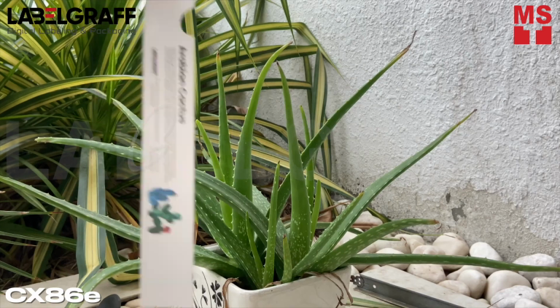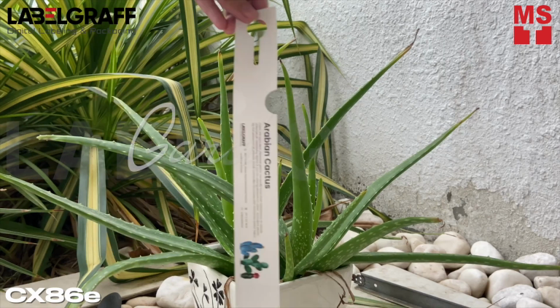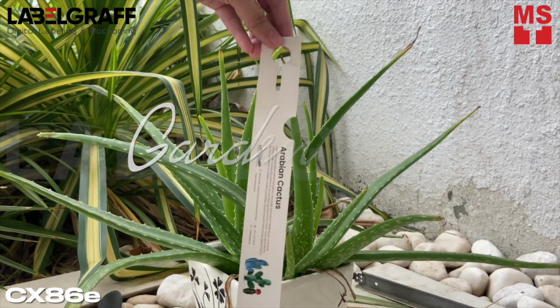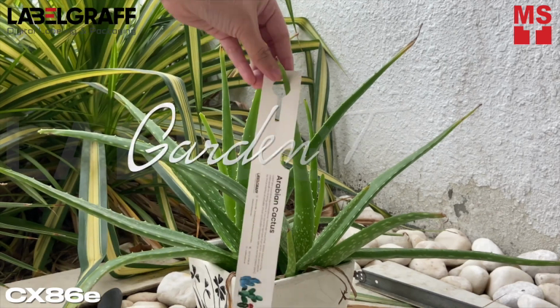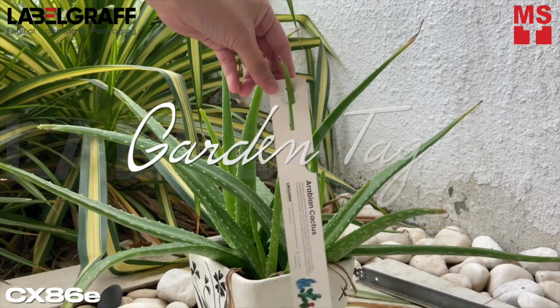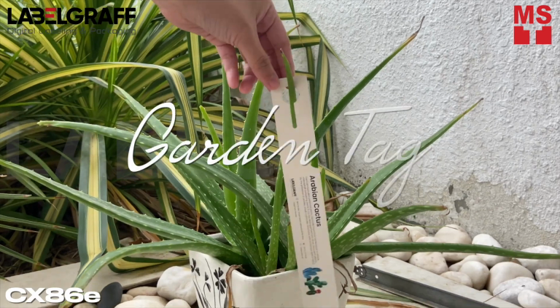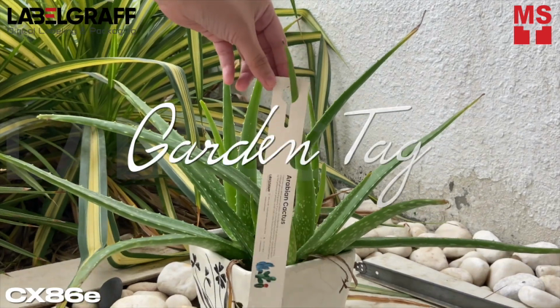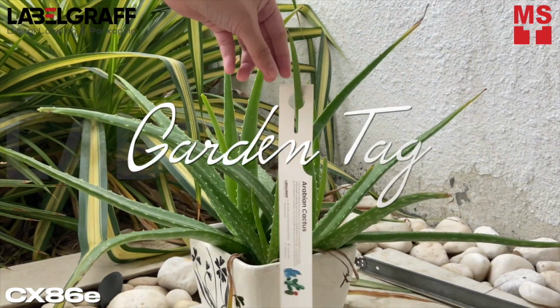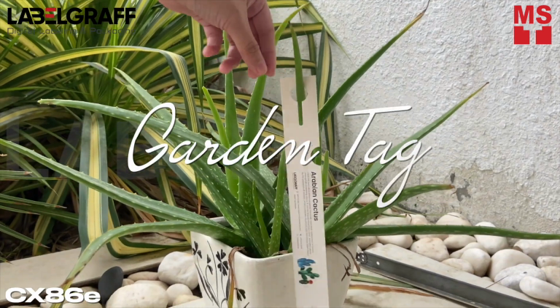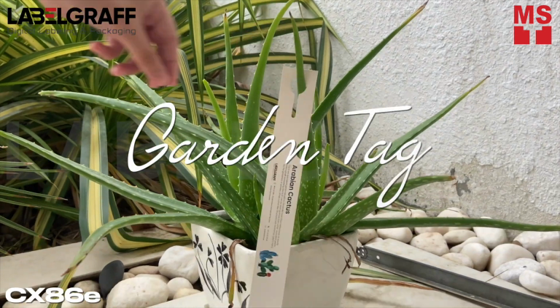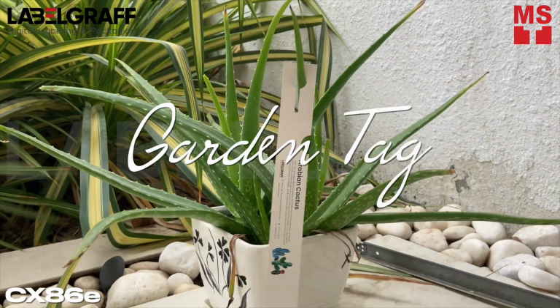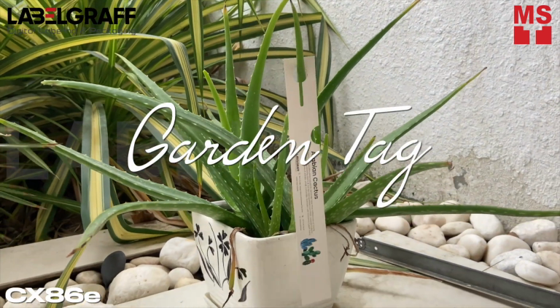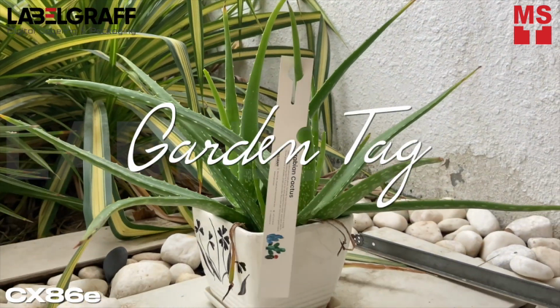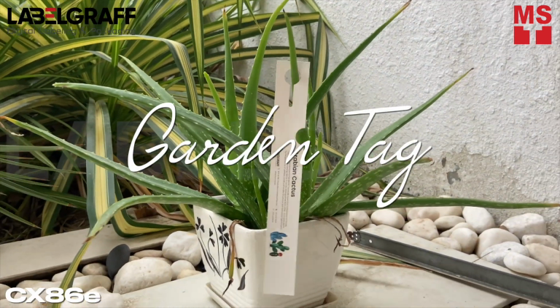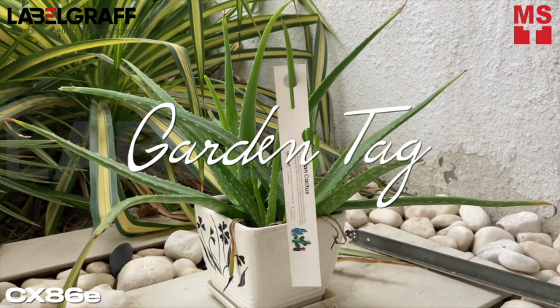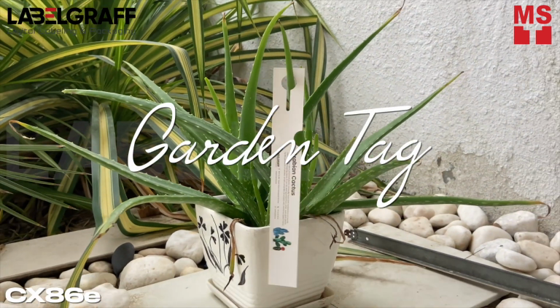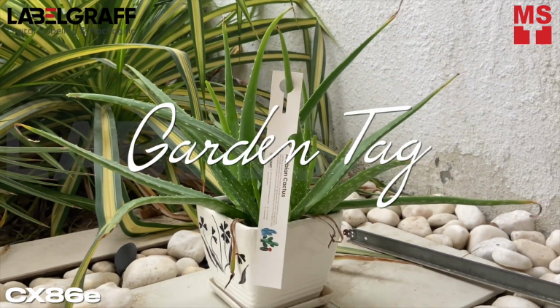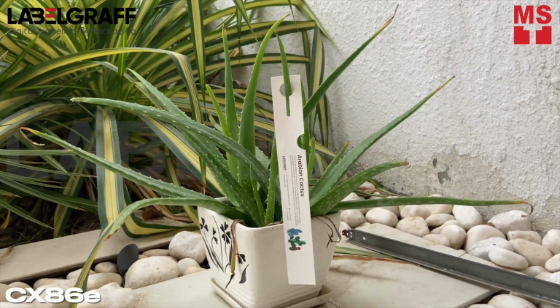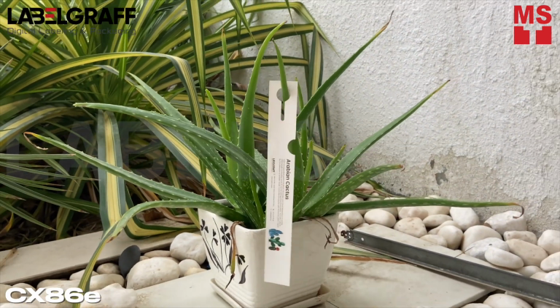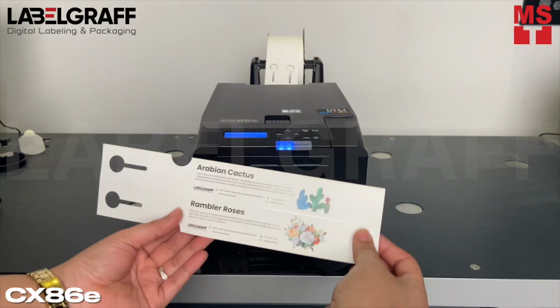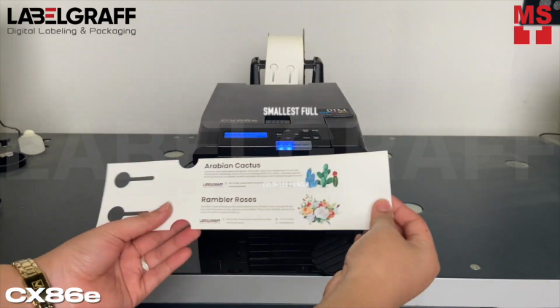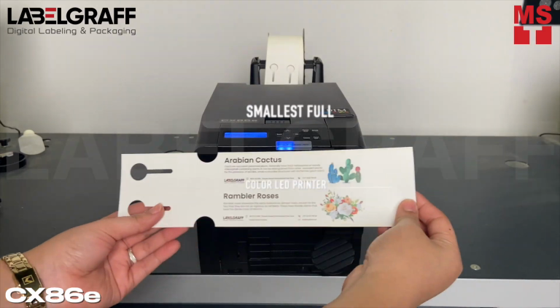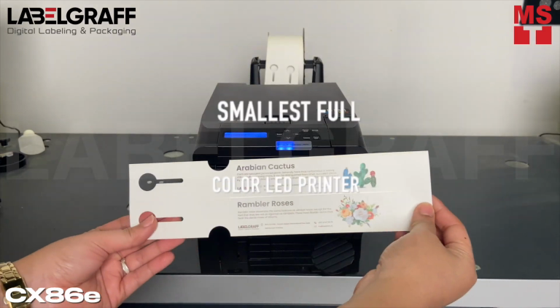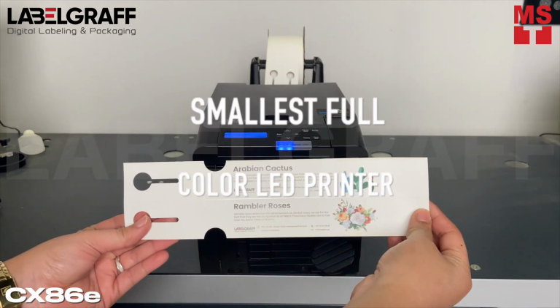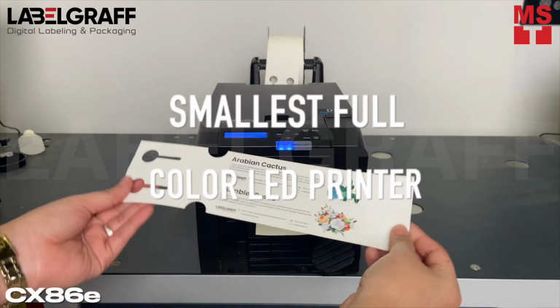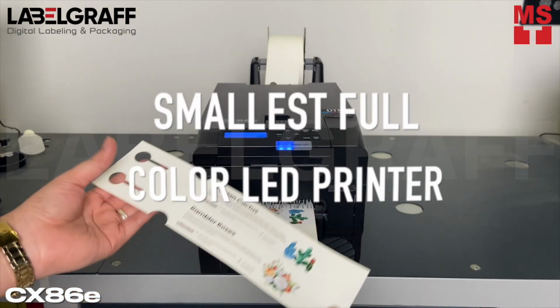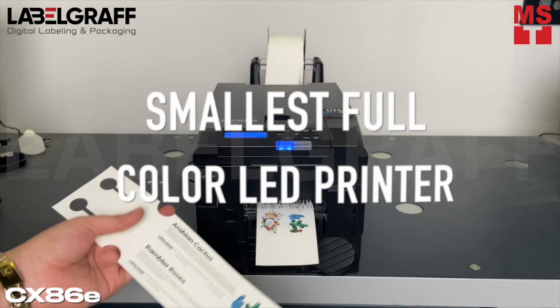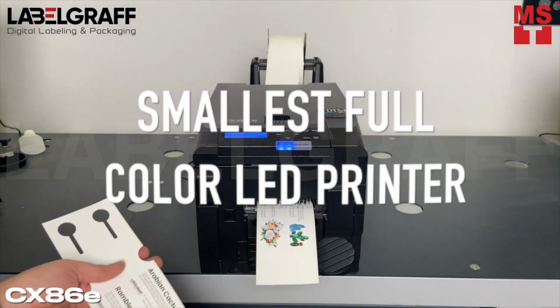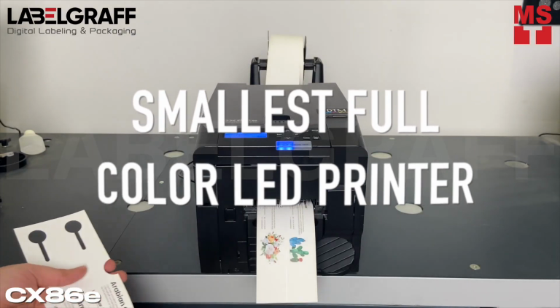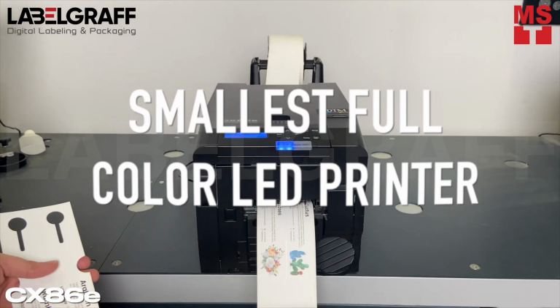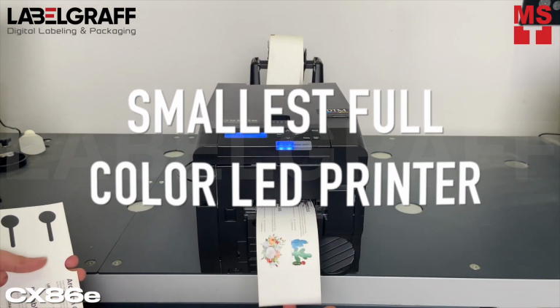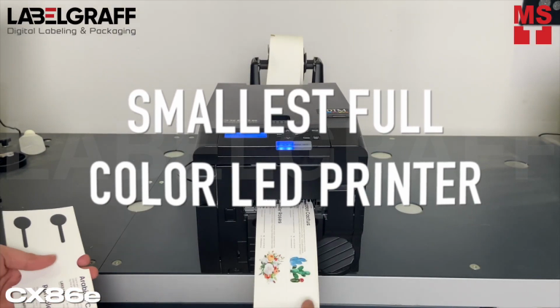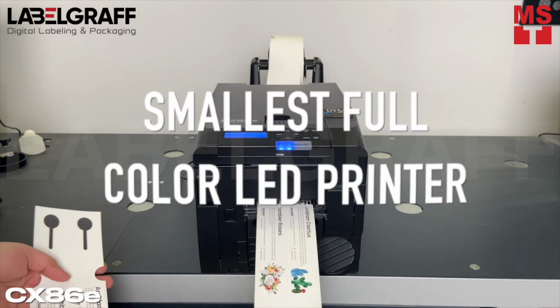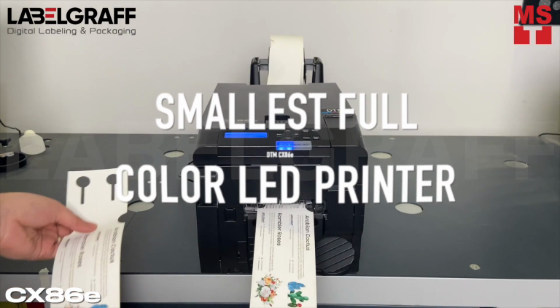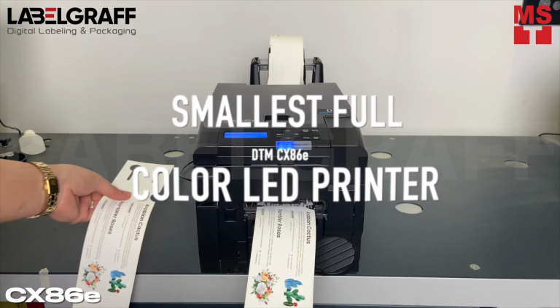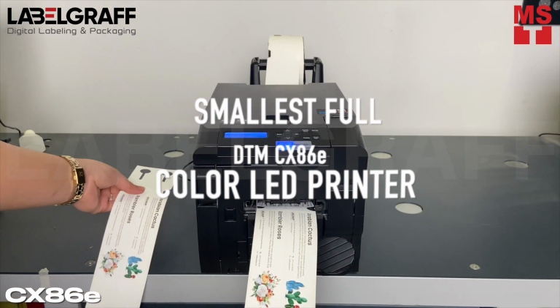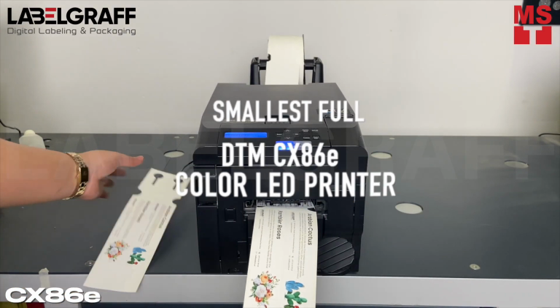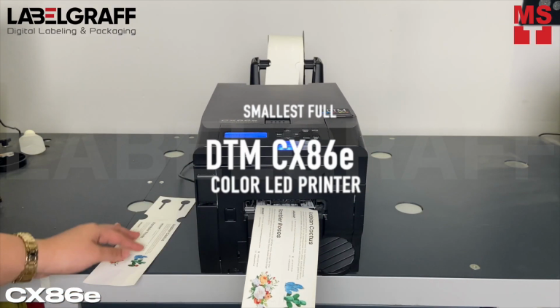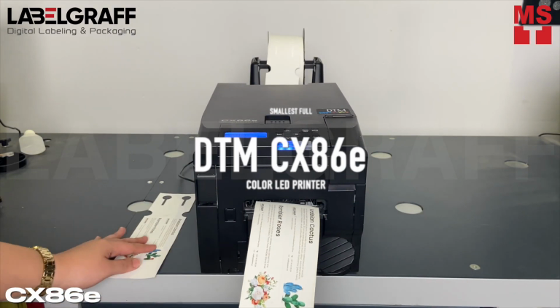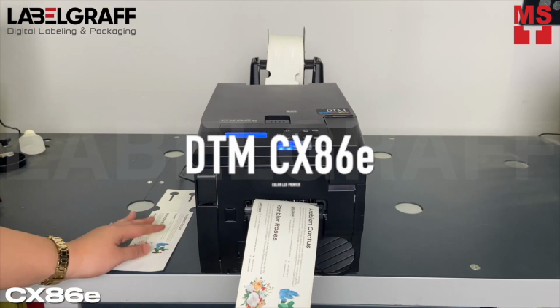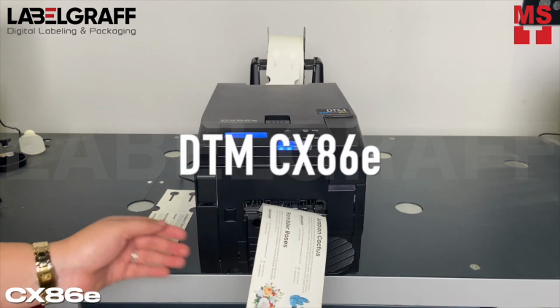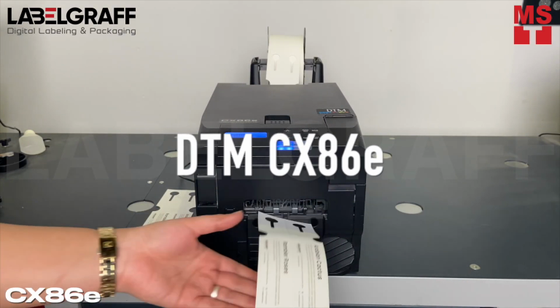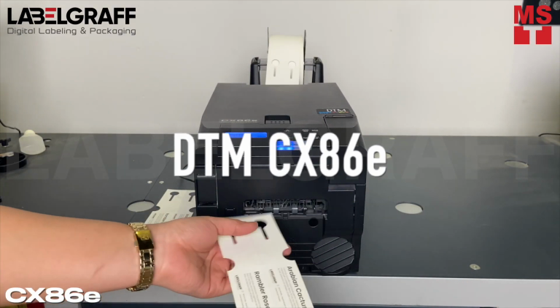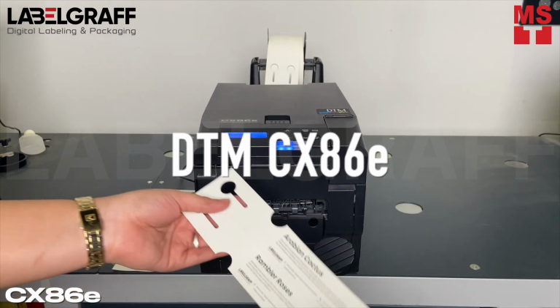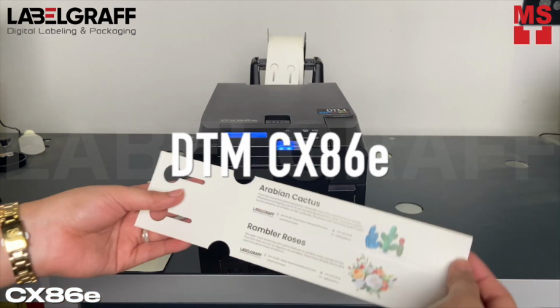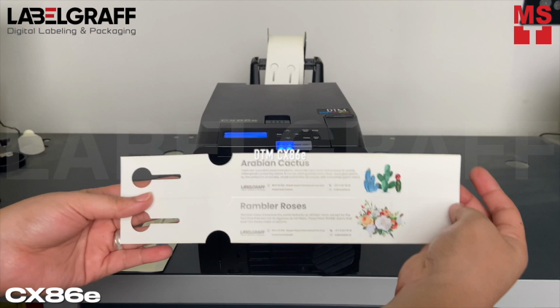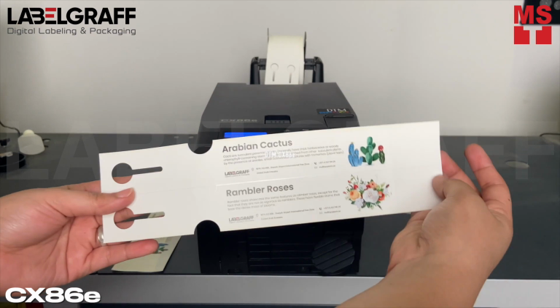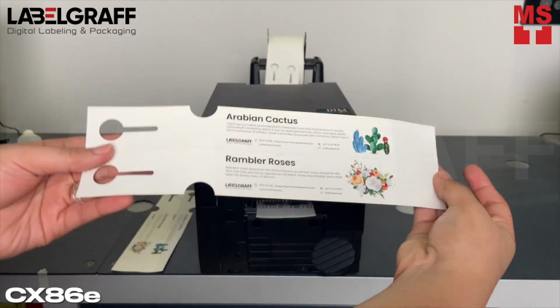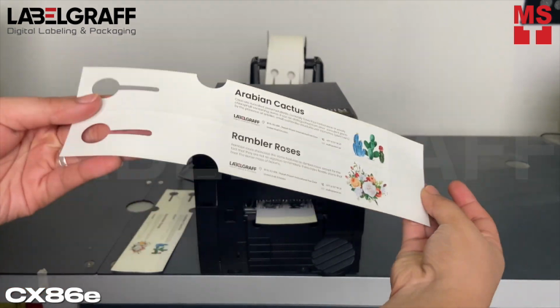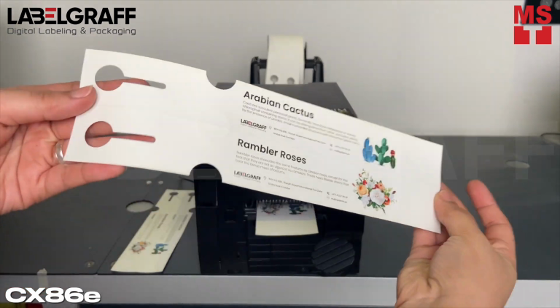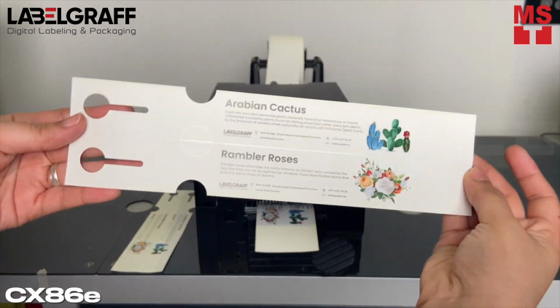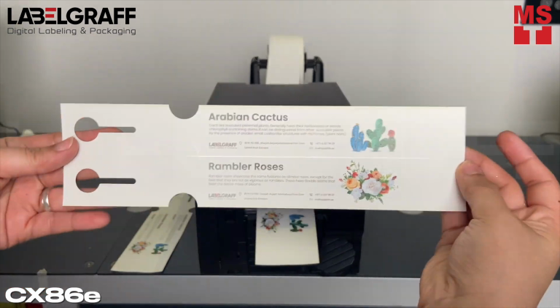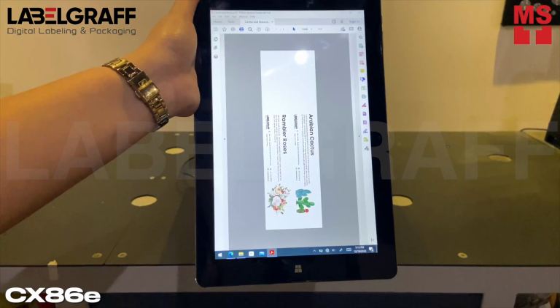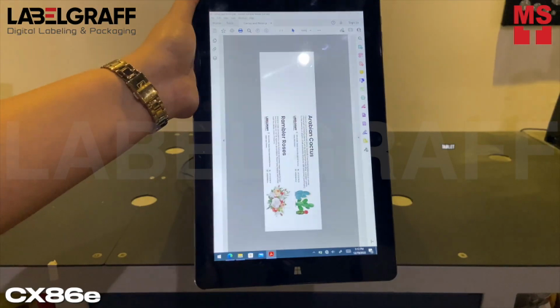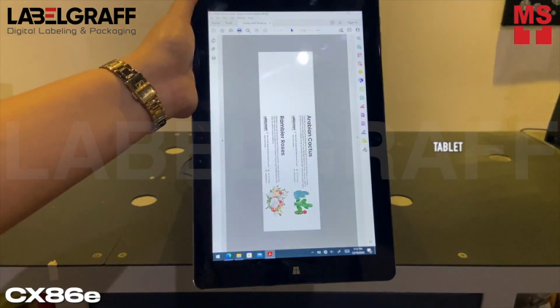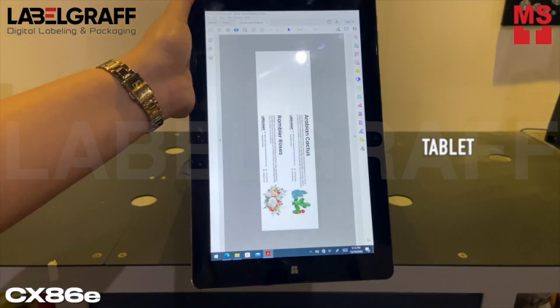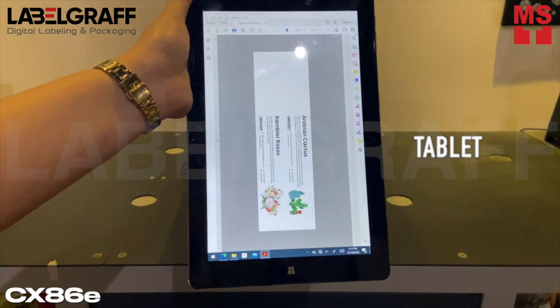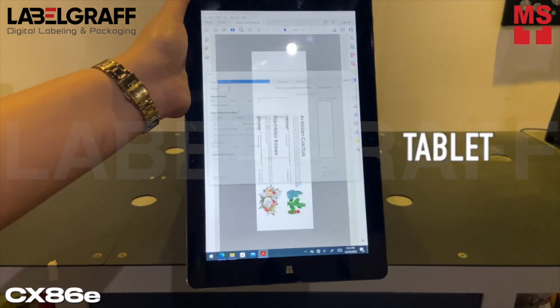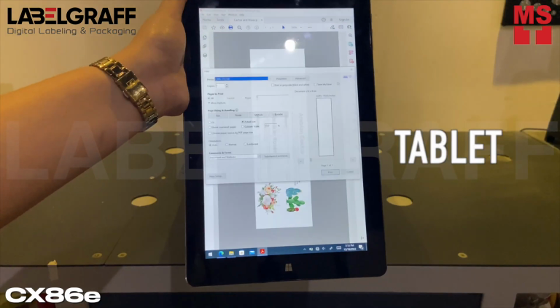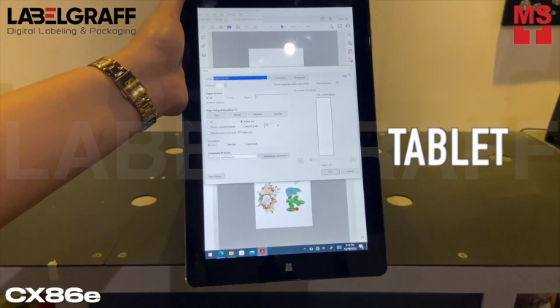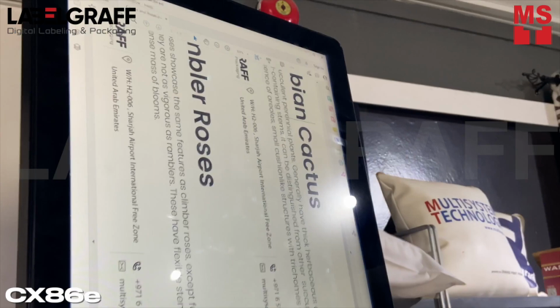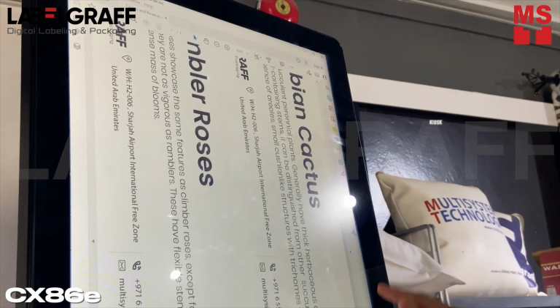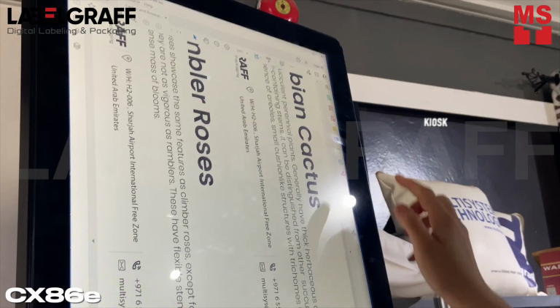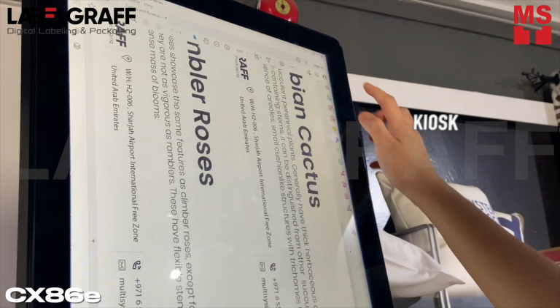Print your retail garden tags with the smallest full-color LED printer, CX86E, by just using your tablet or kiosk.